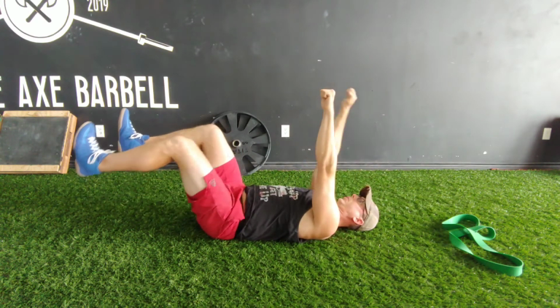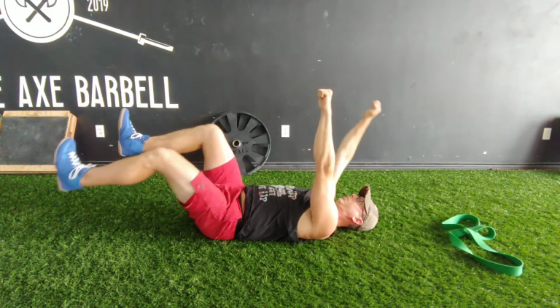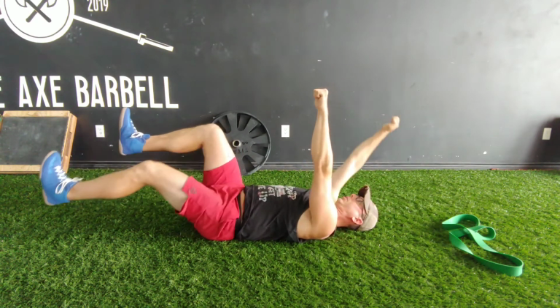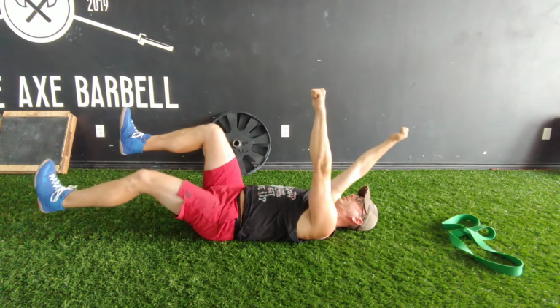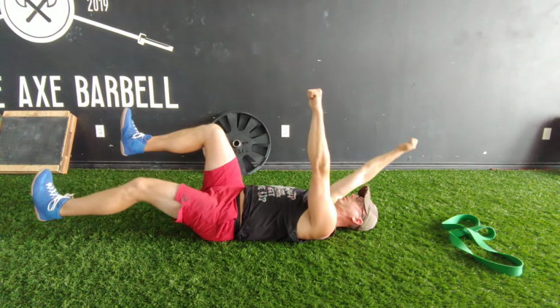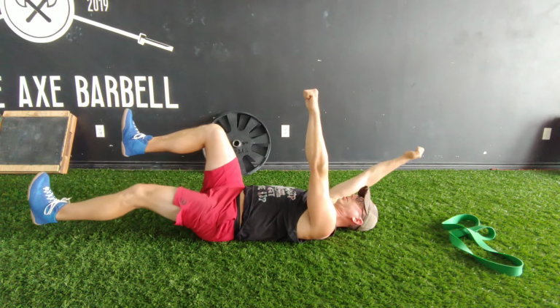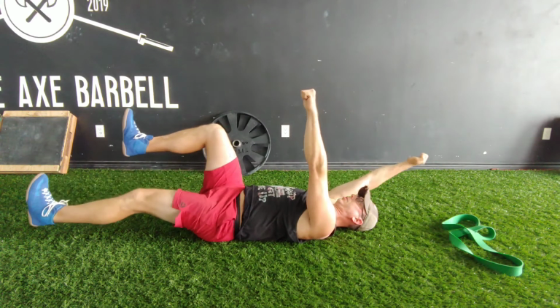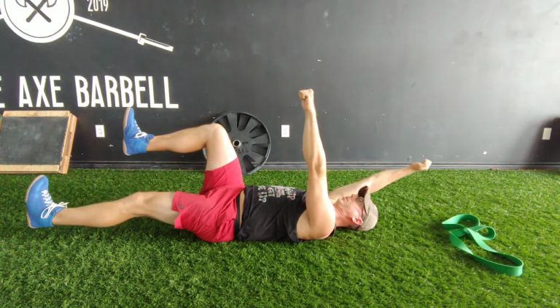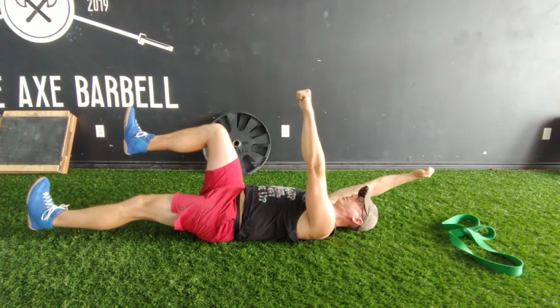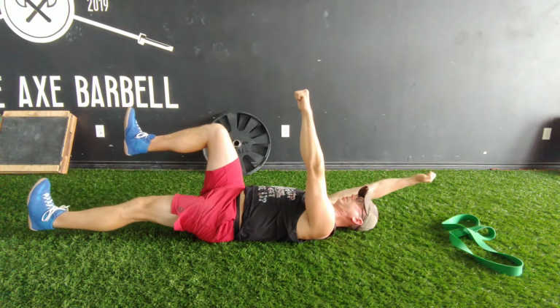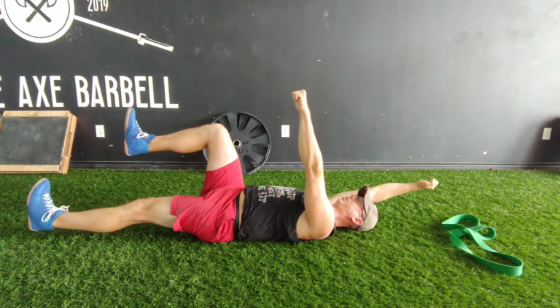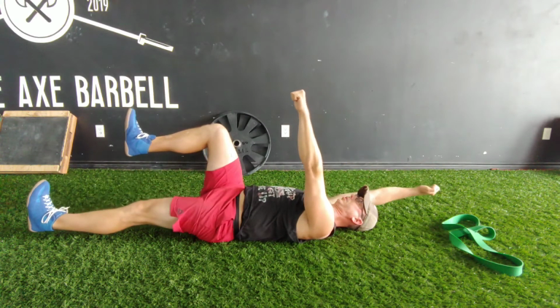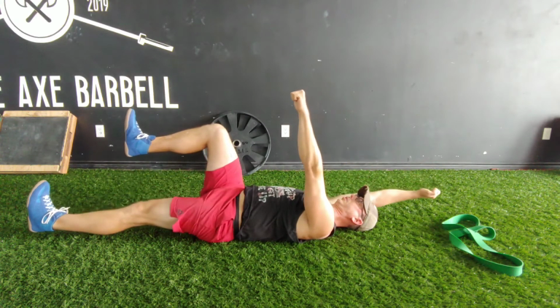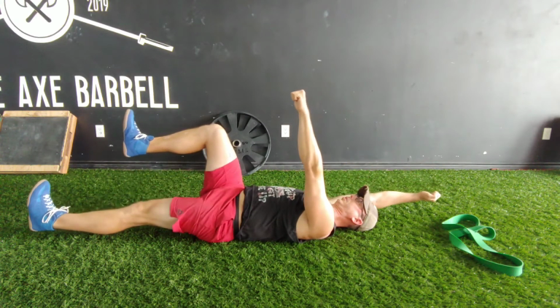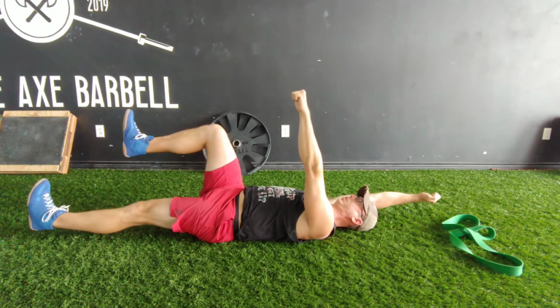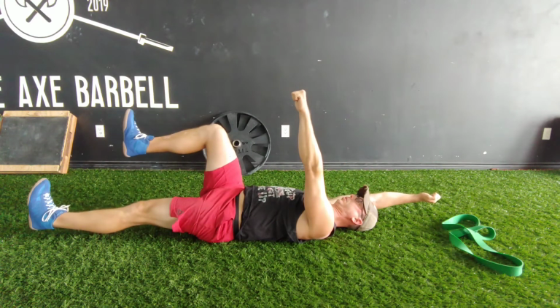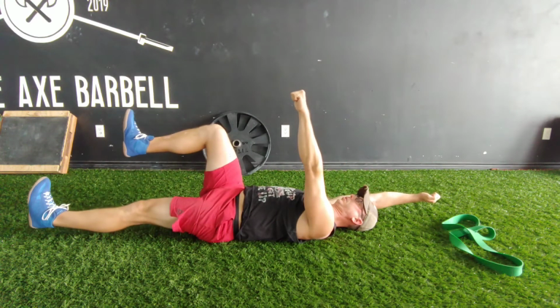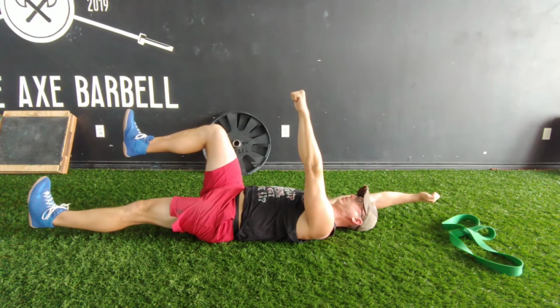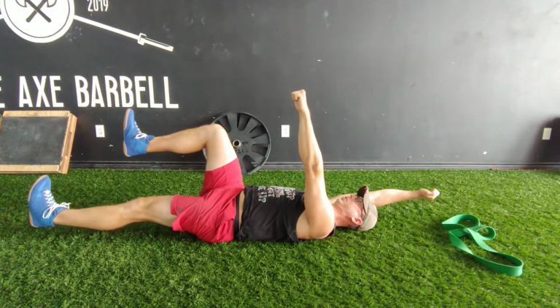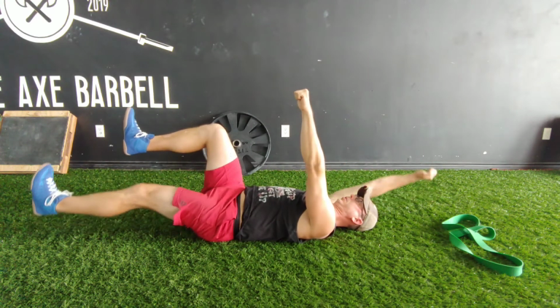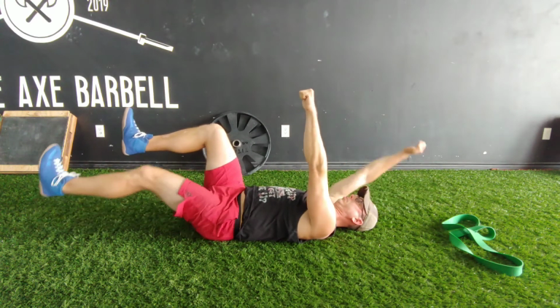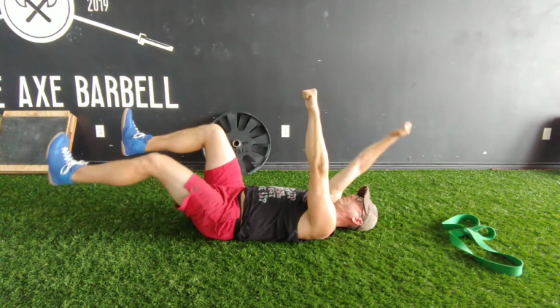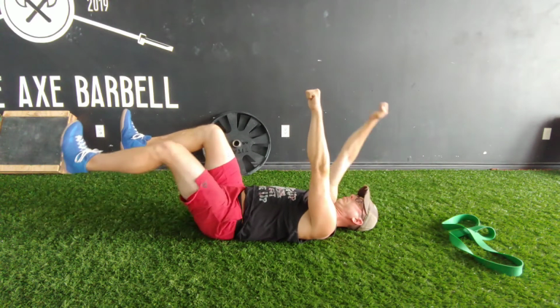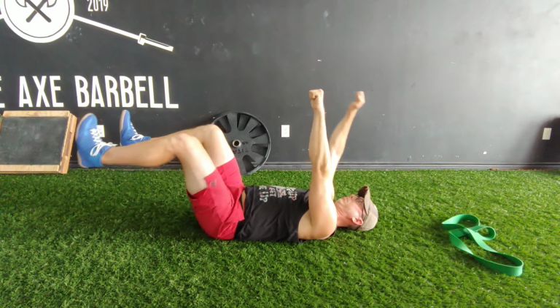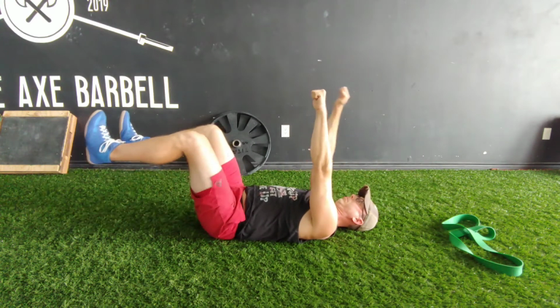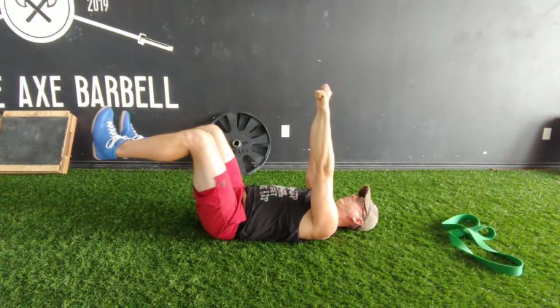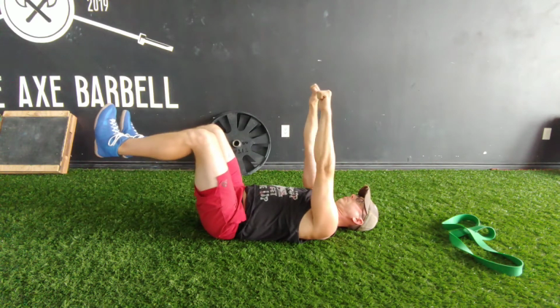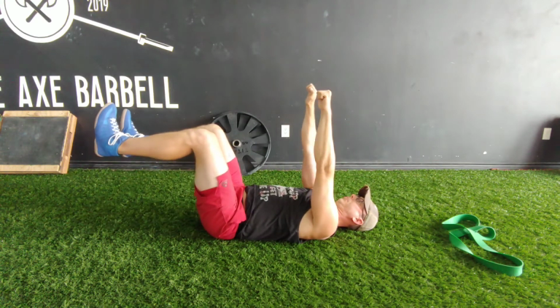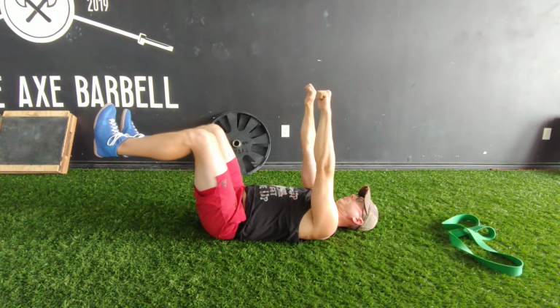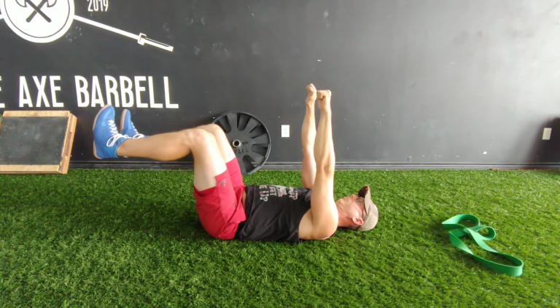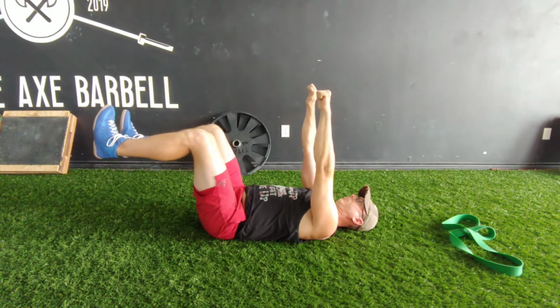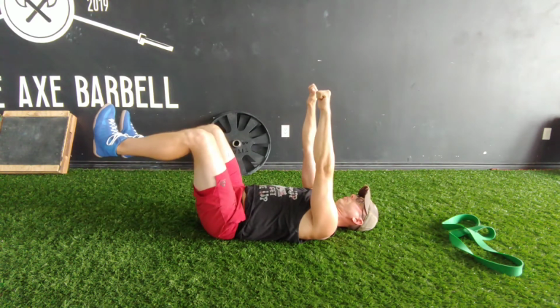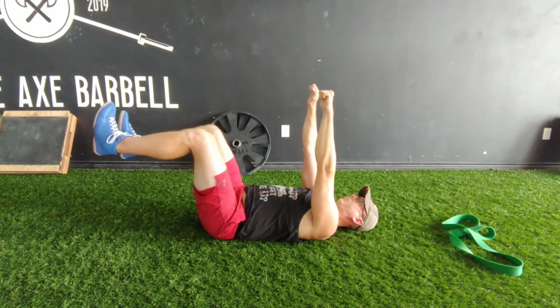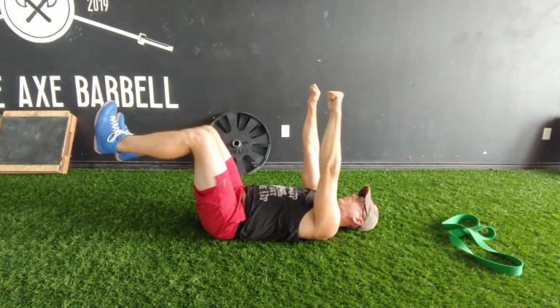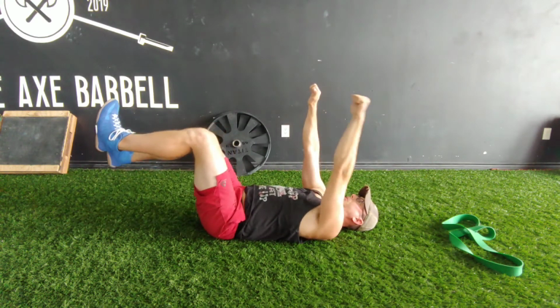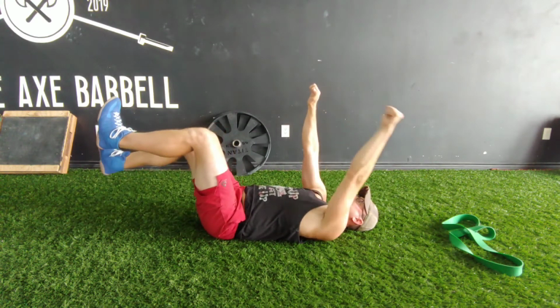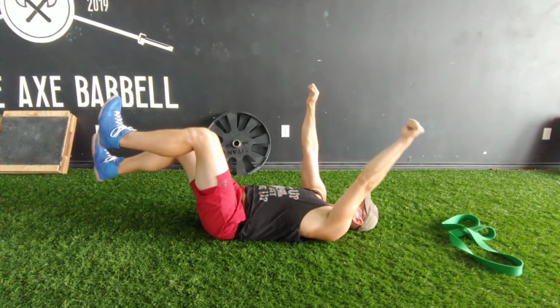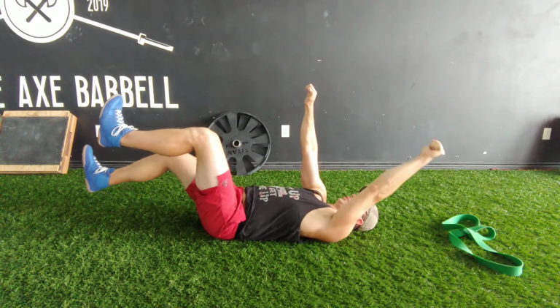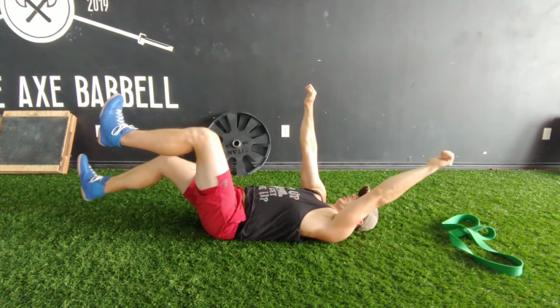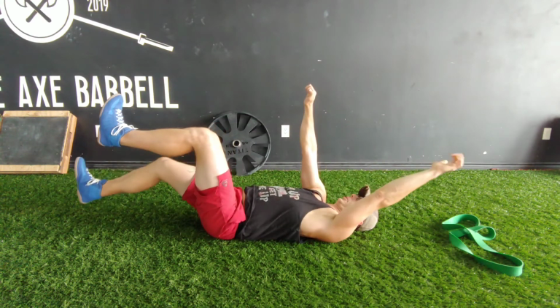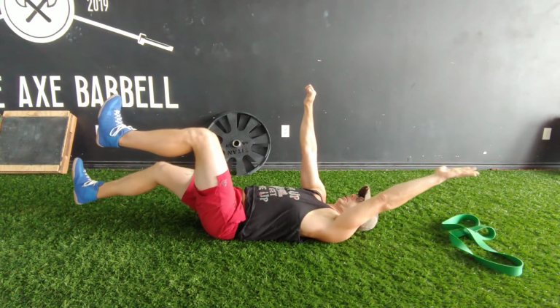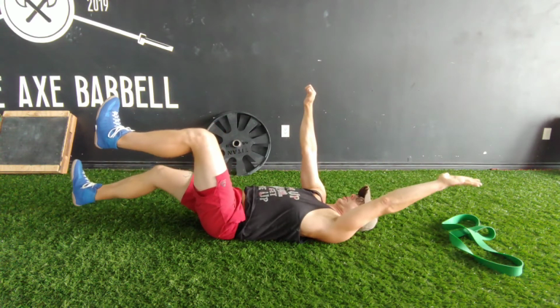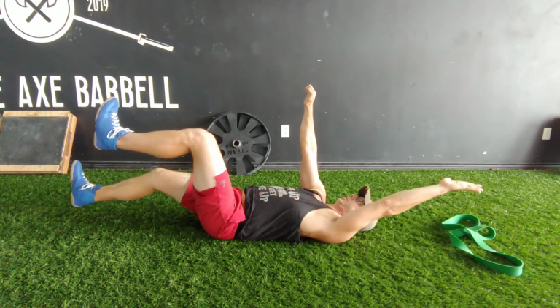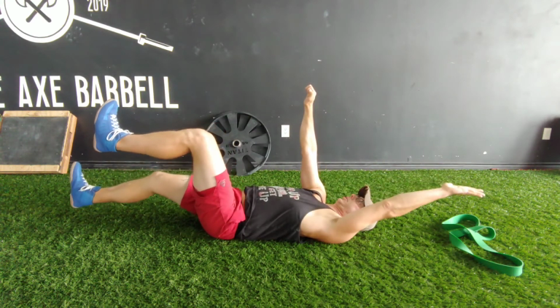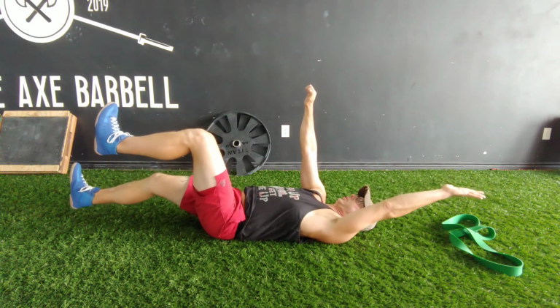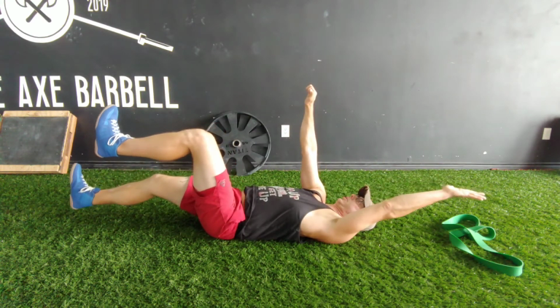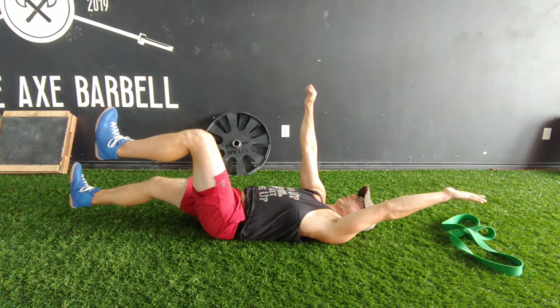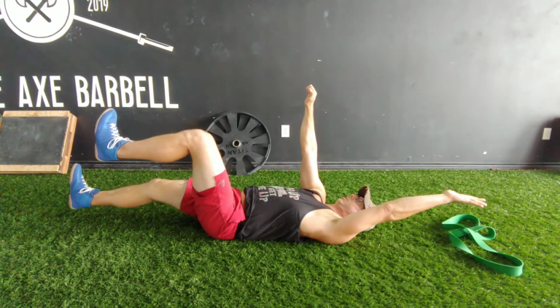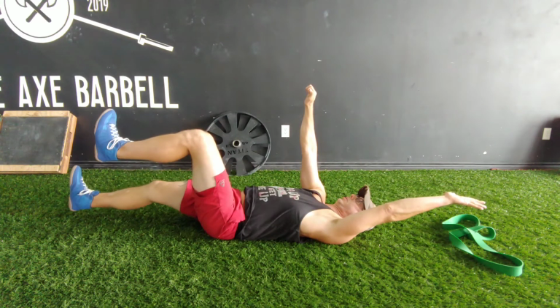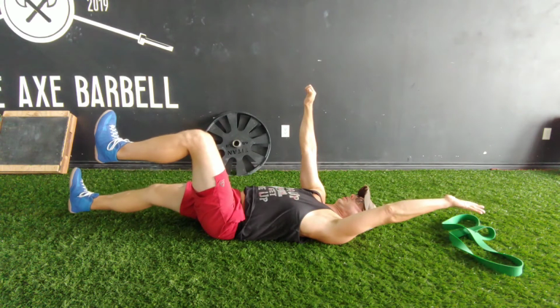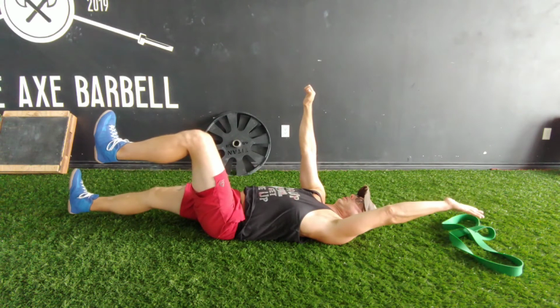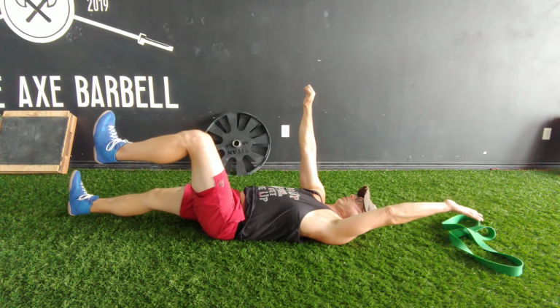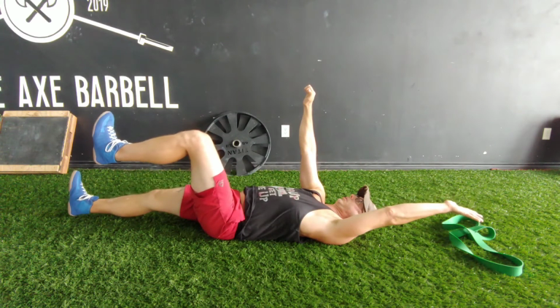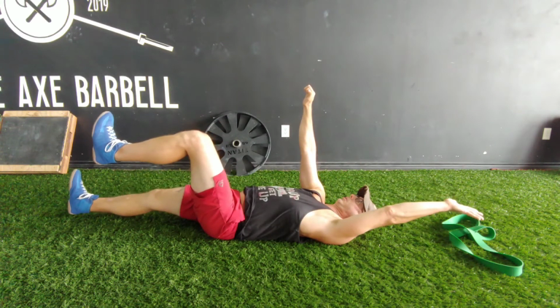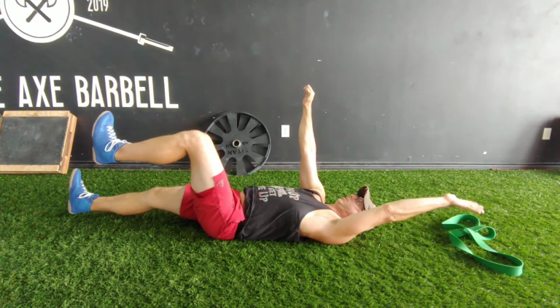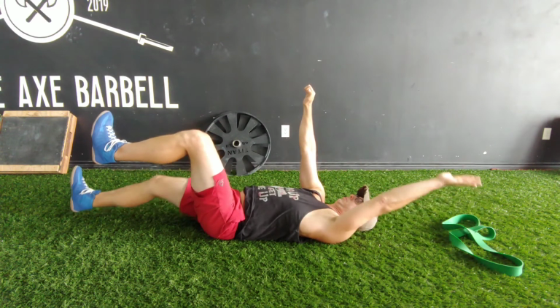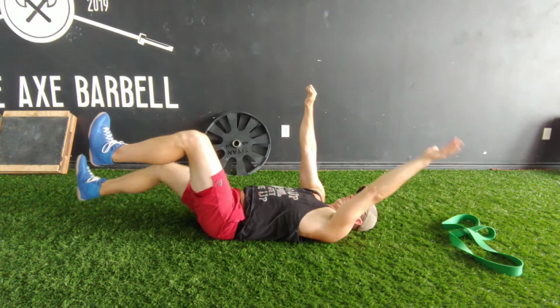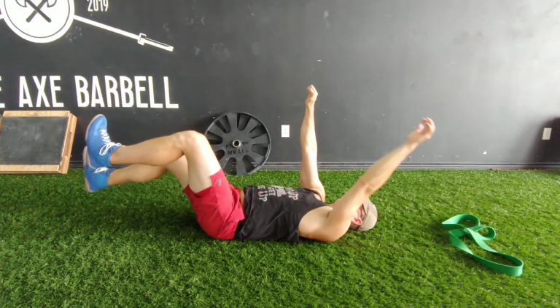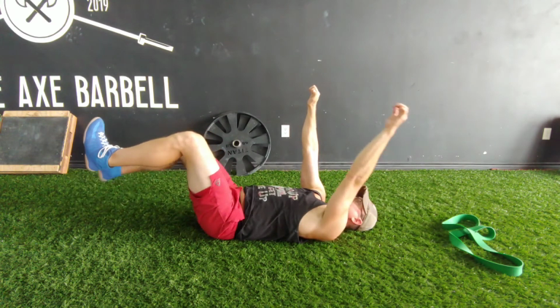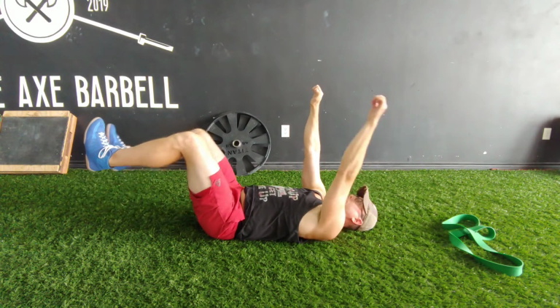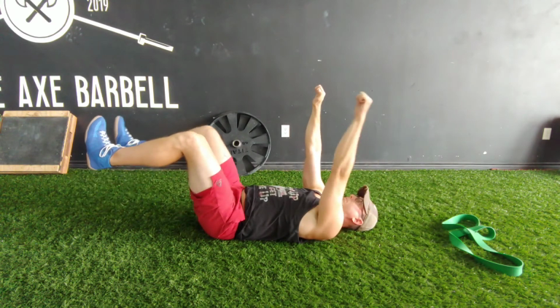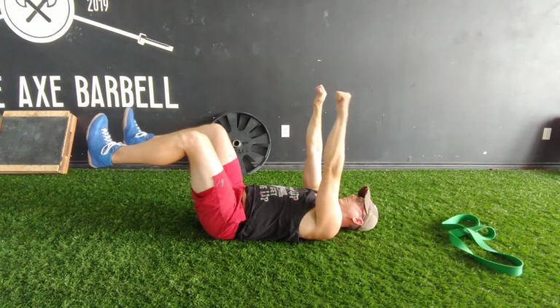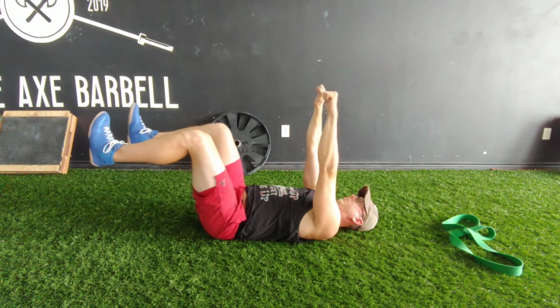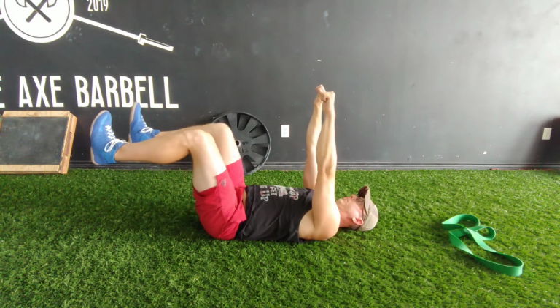Fully exhale out your mouth as you extend opposite side limbs, then inhale through your nose as you pull them back in. Repeat other side.